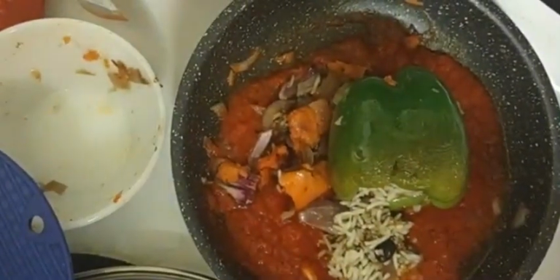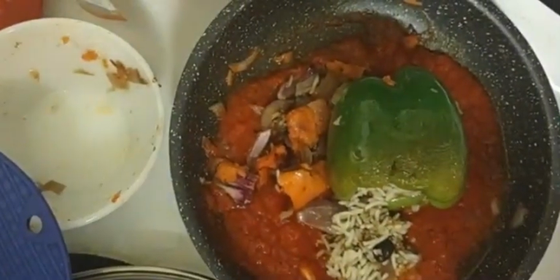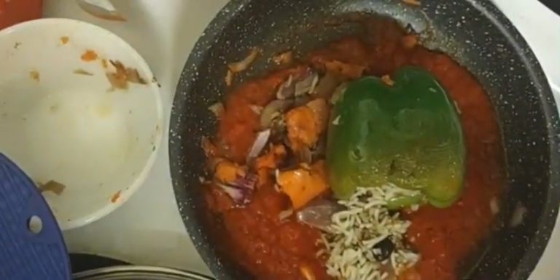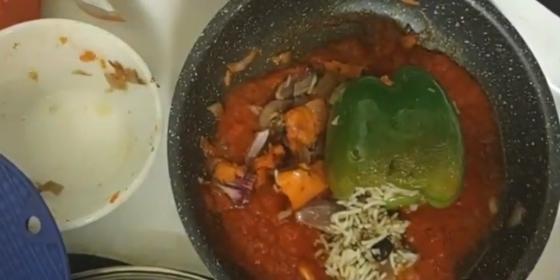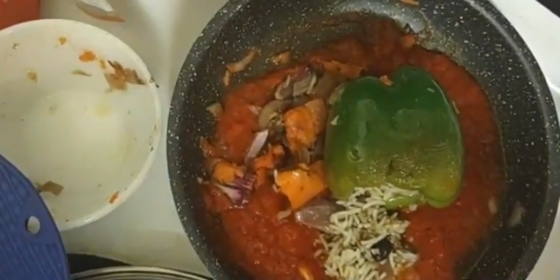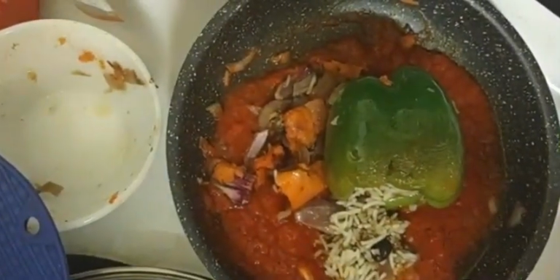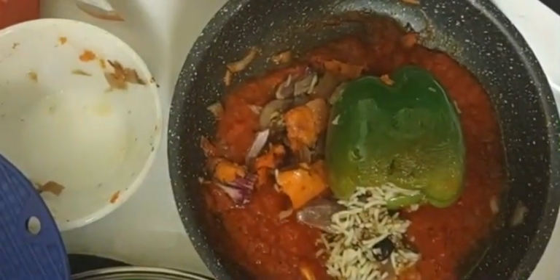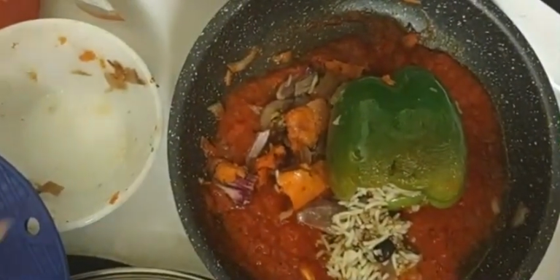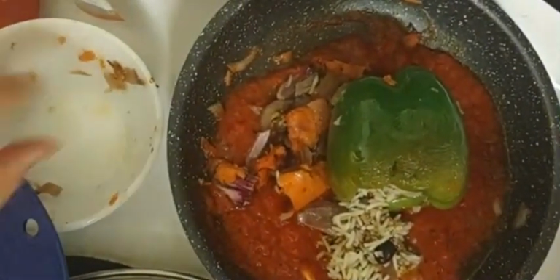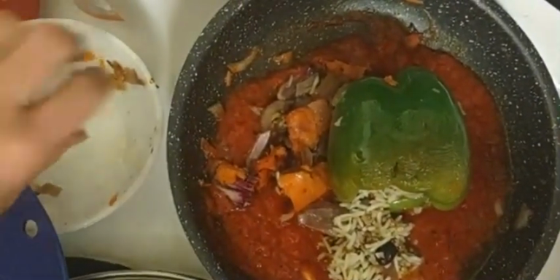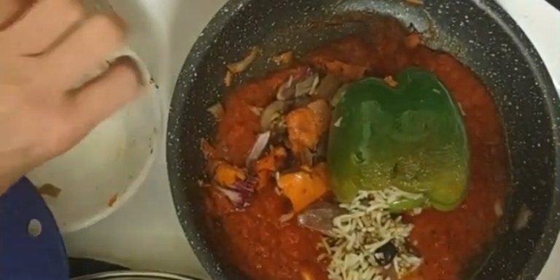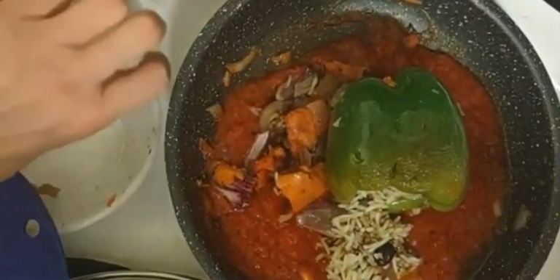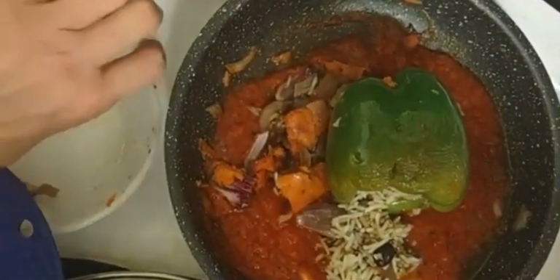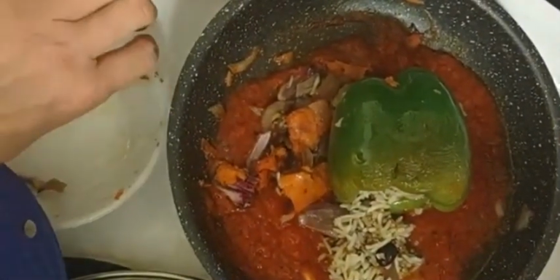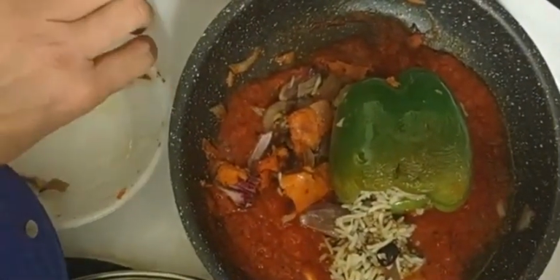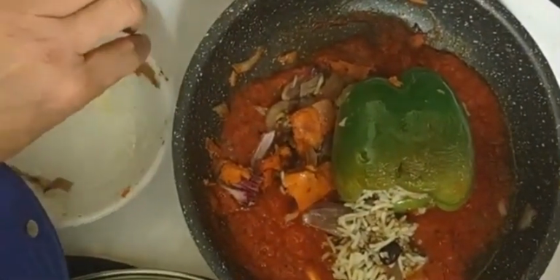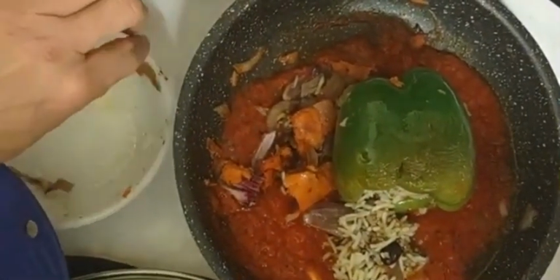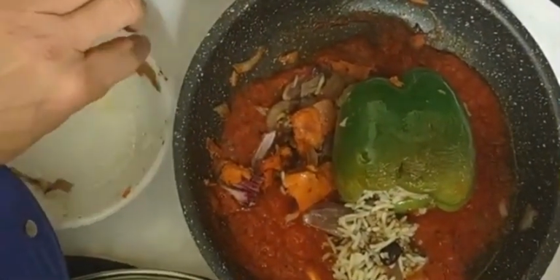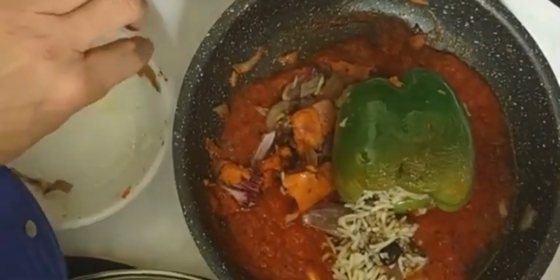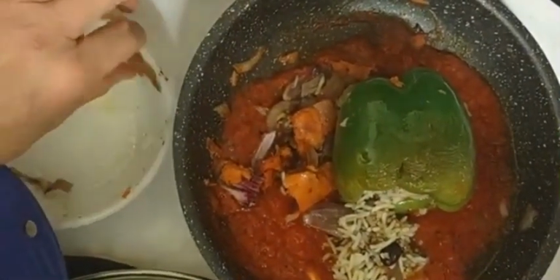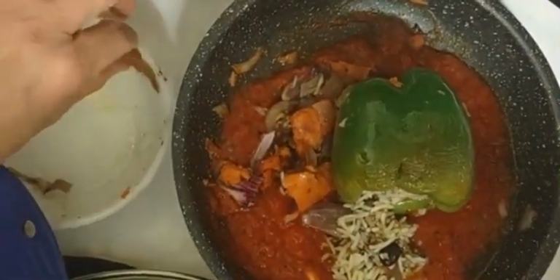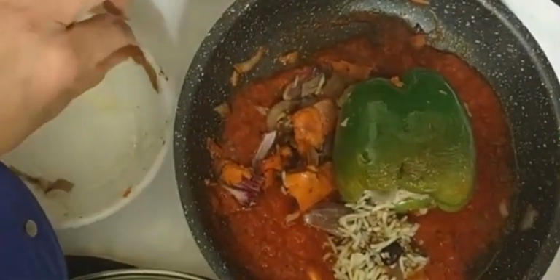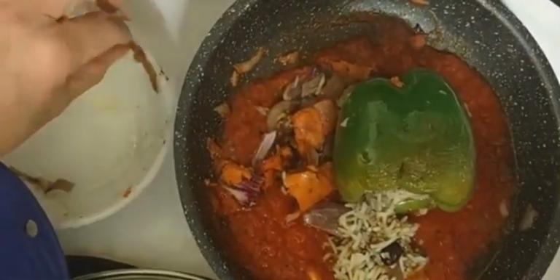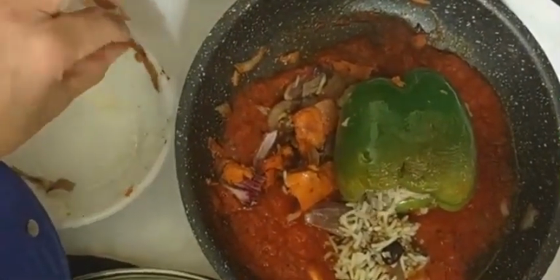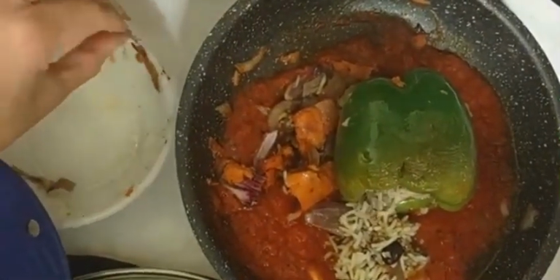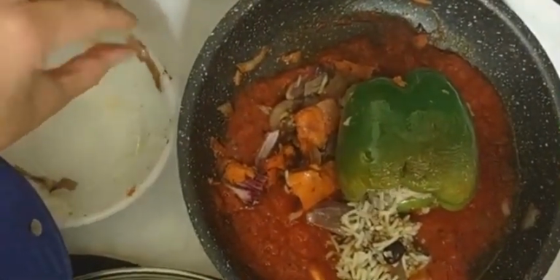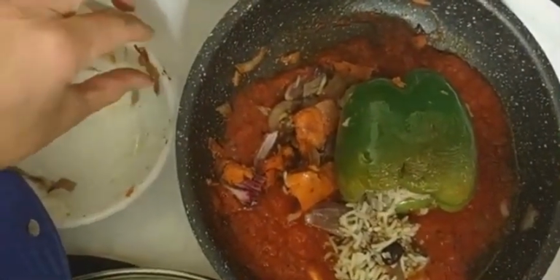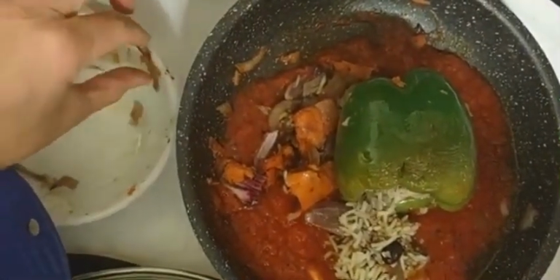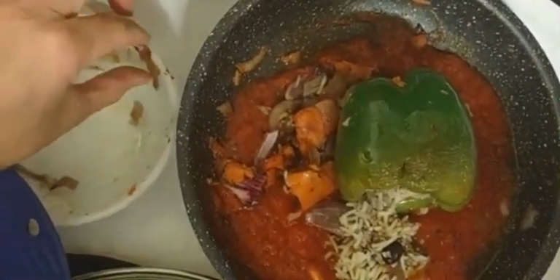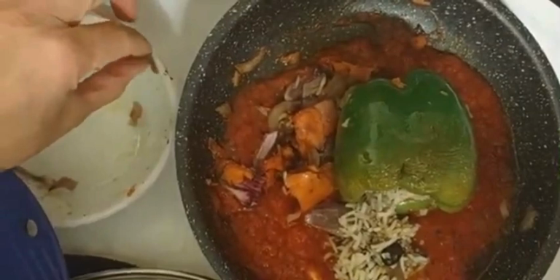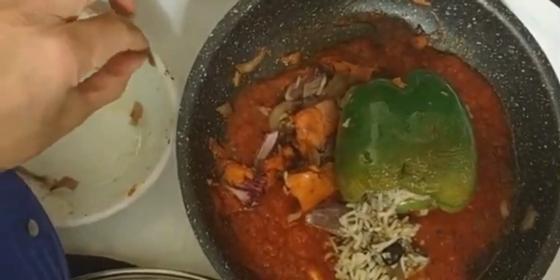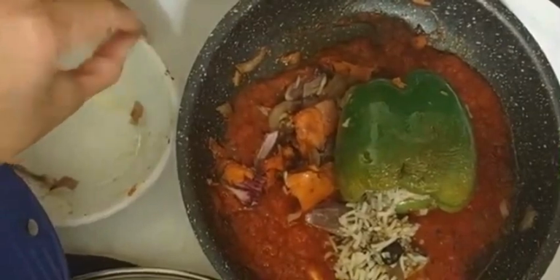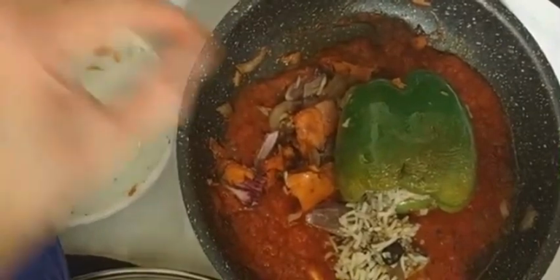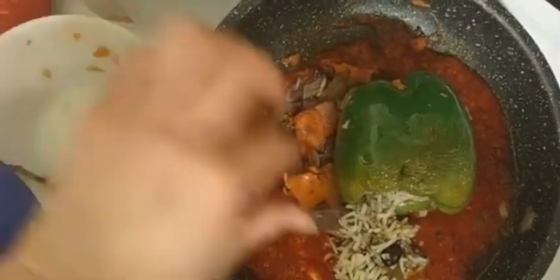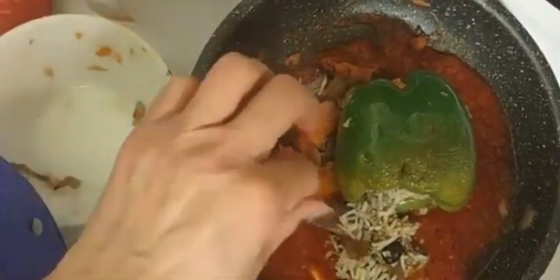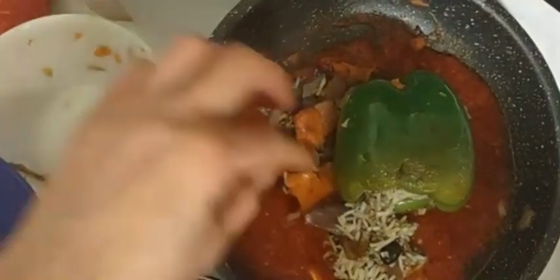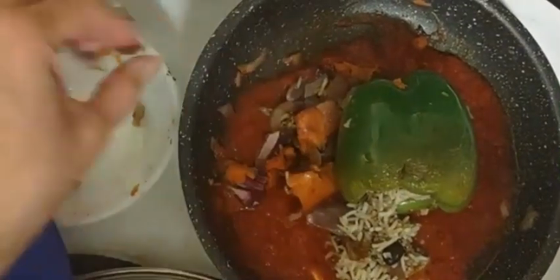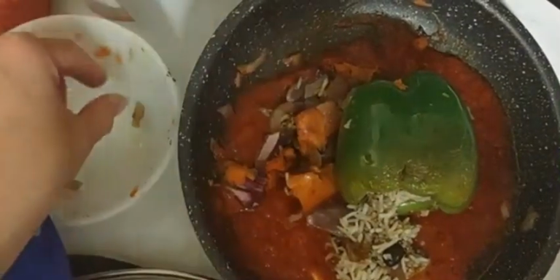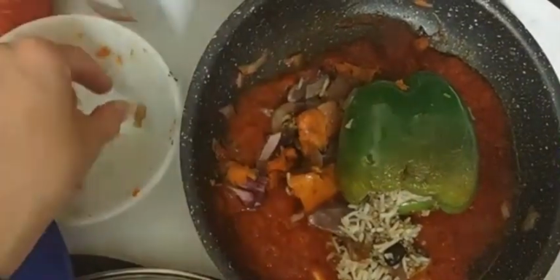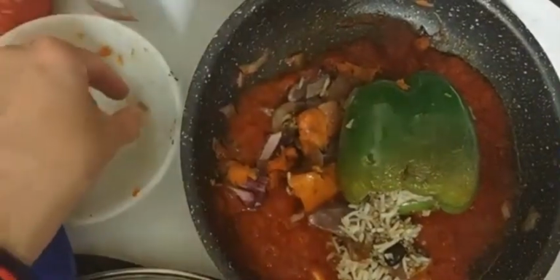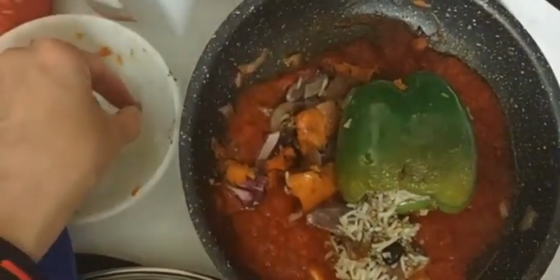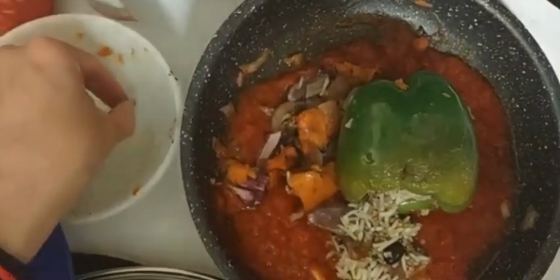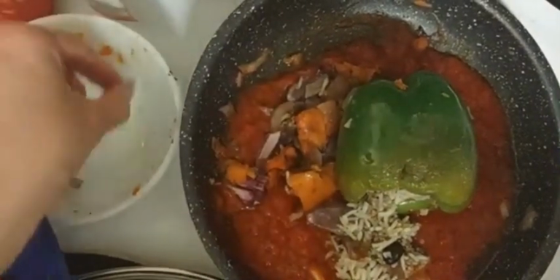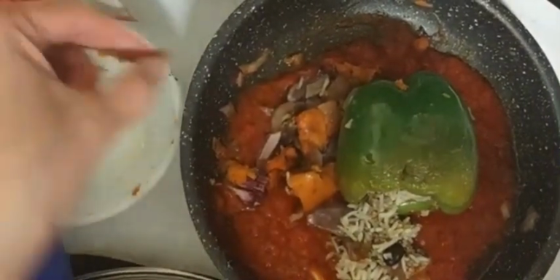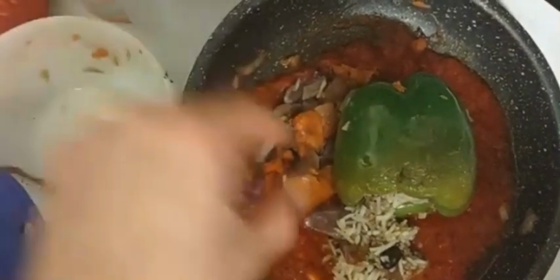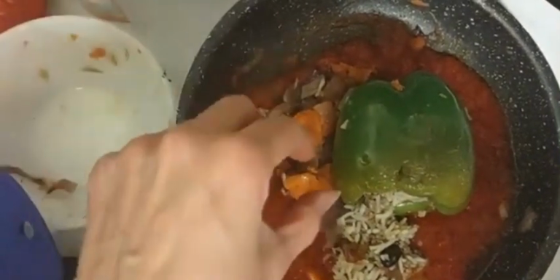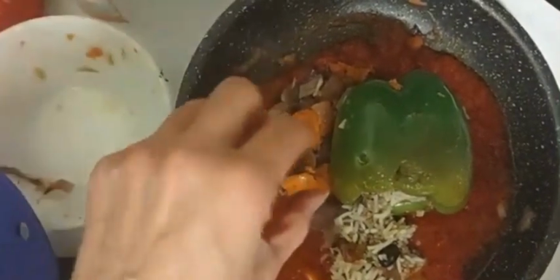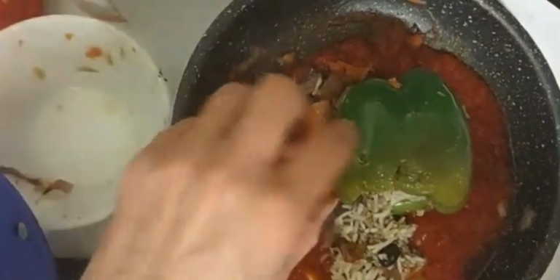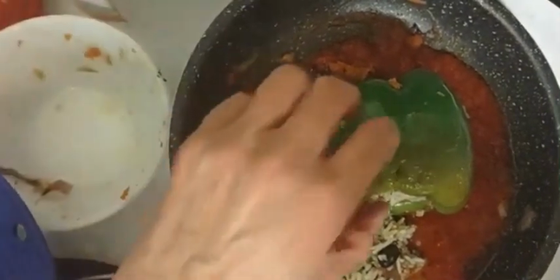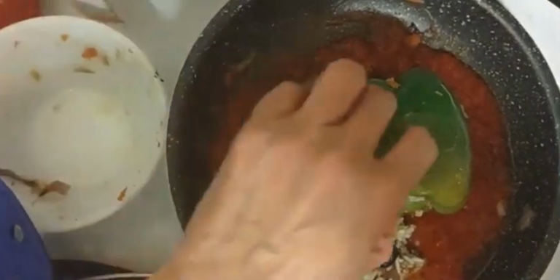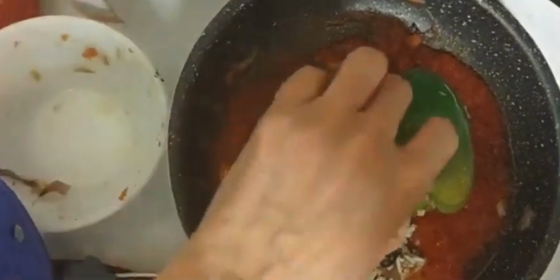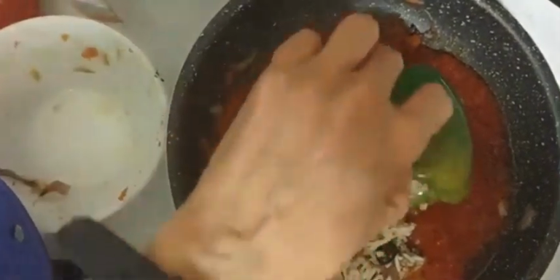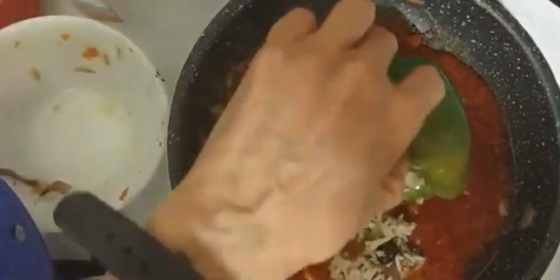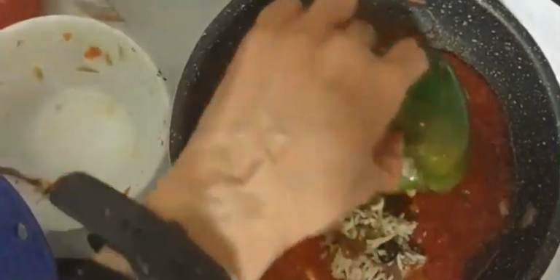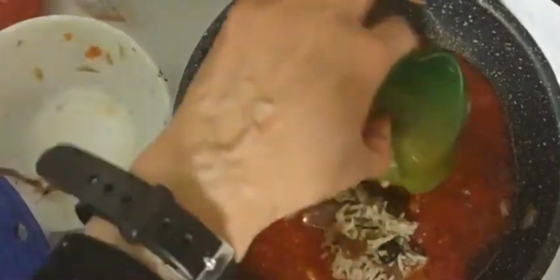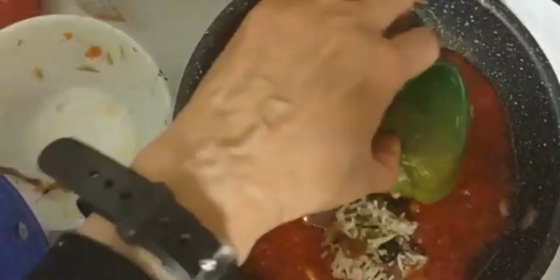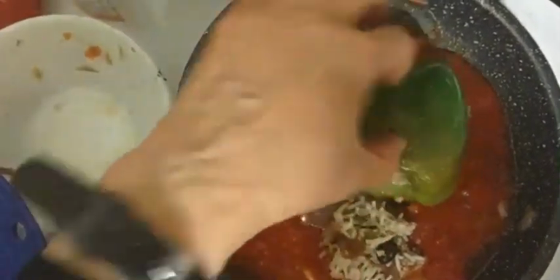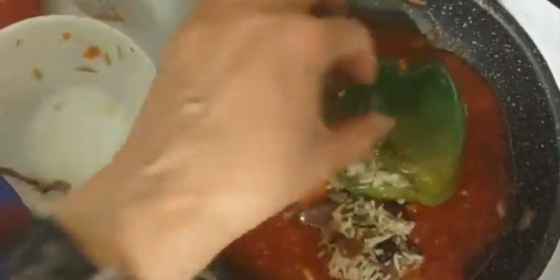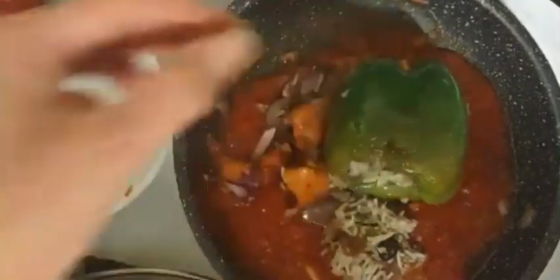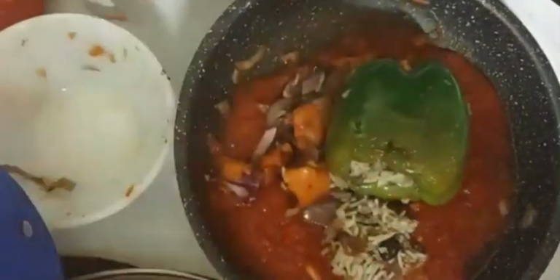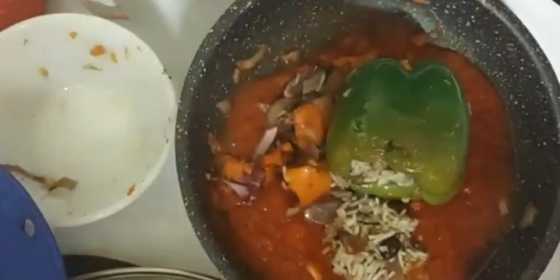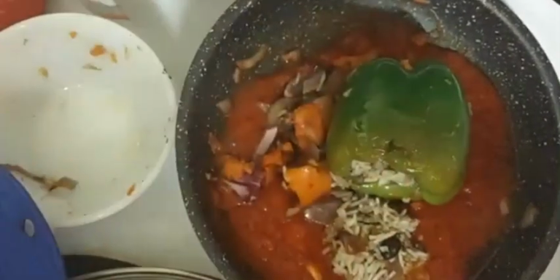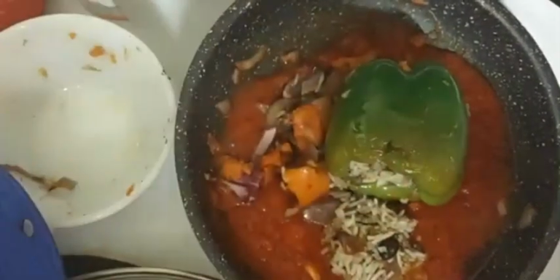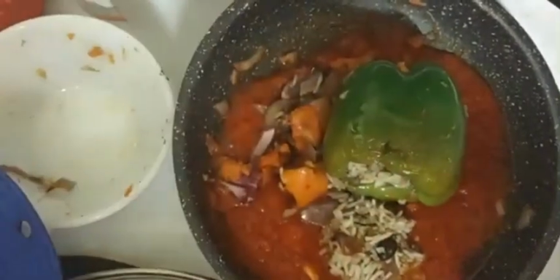I'm working with one hand, what can I say? But everything in here tastes delicious. It's my stuffed pepper.